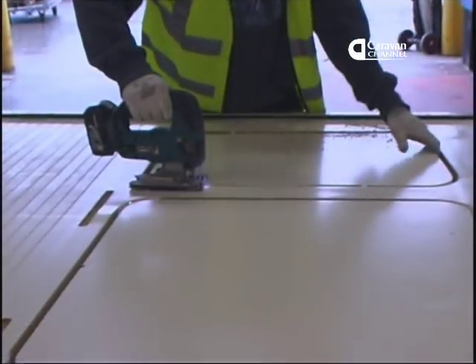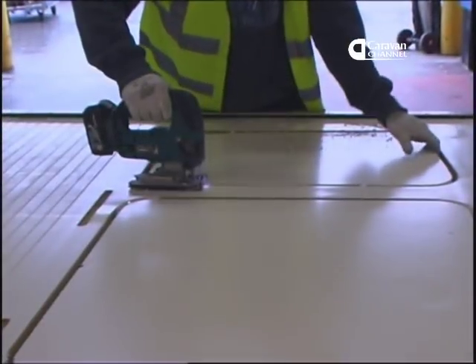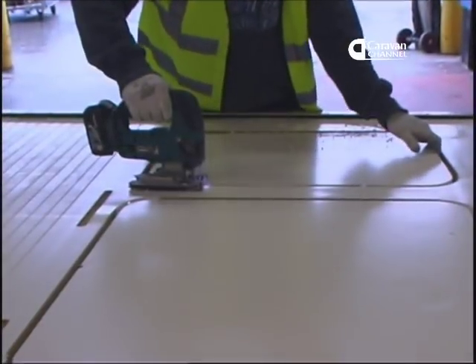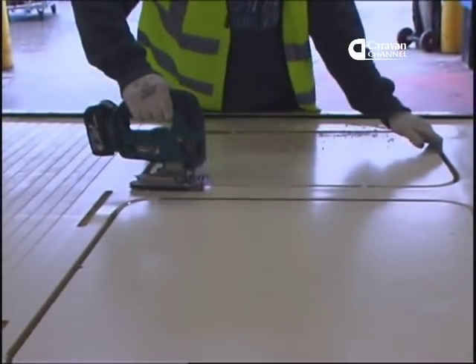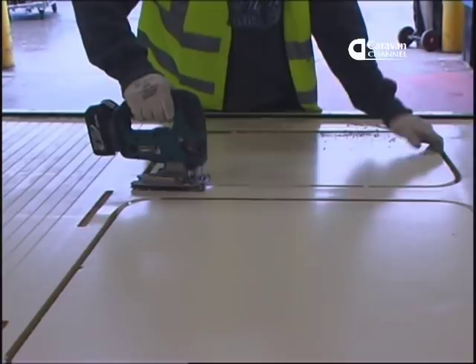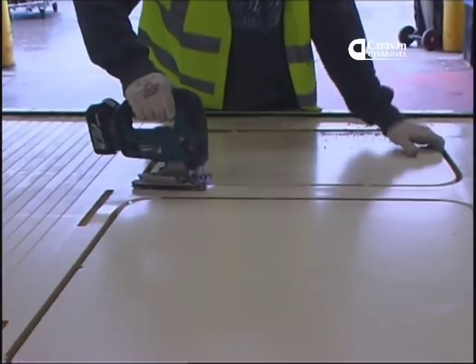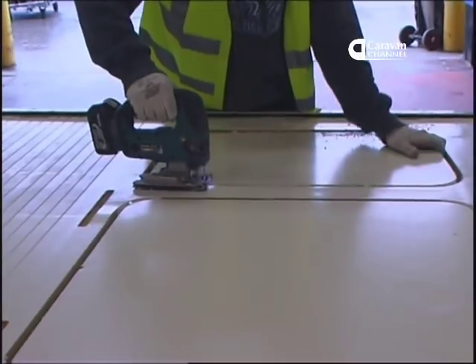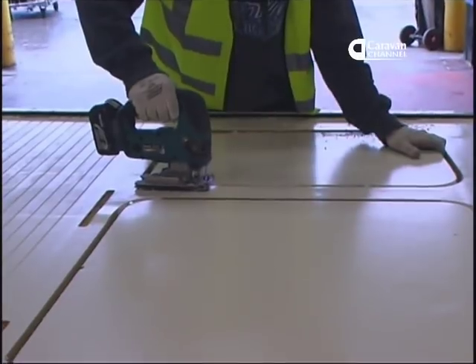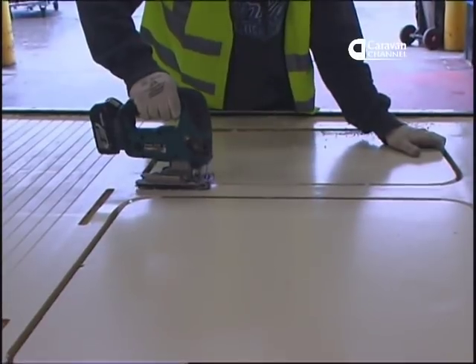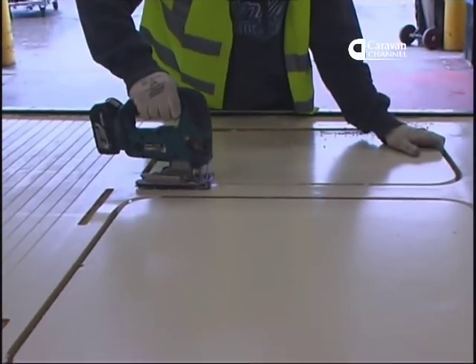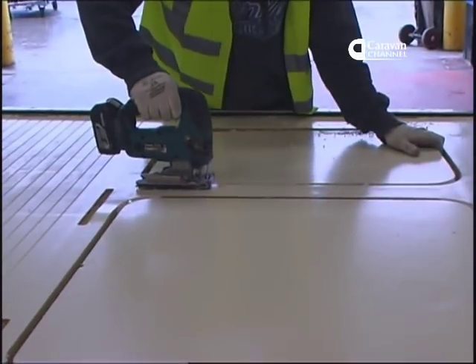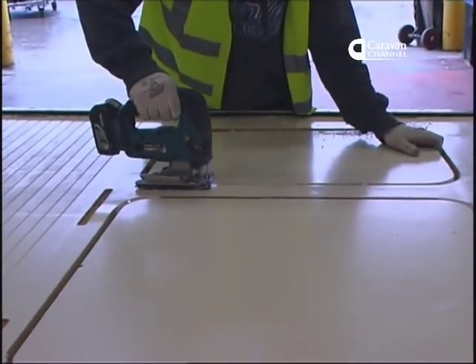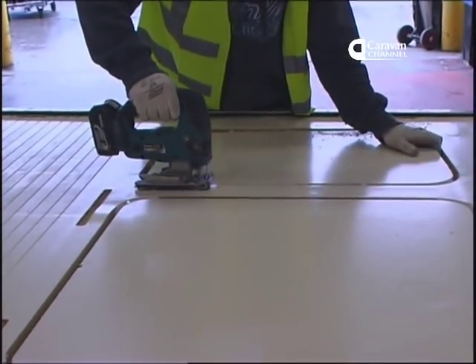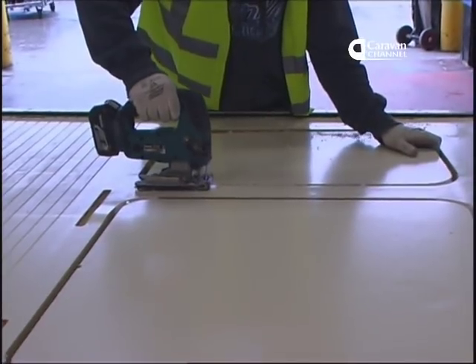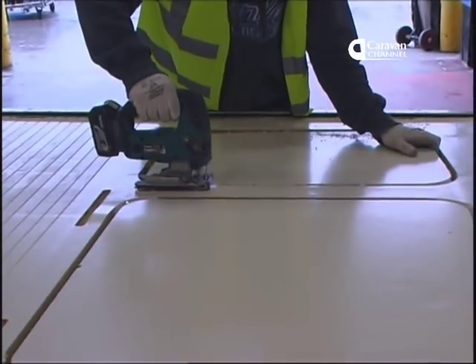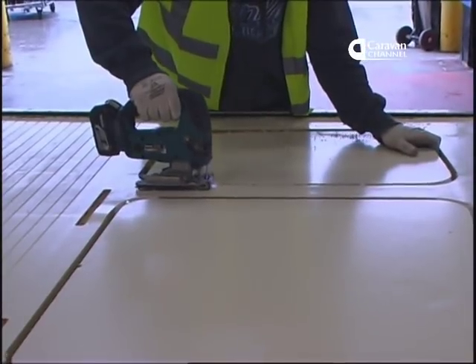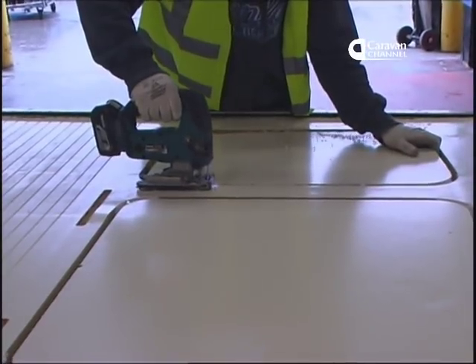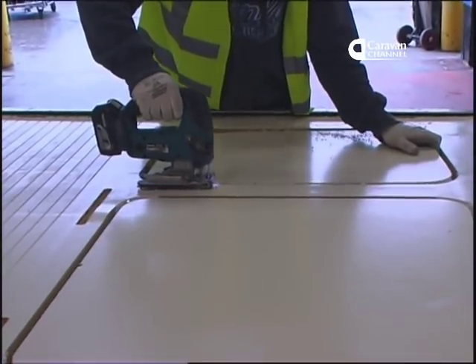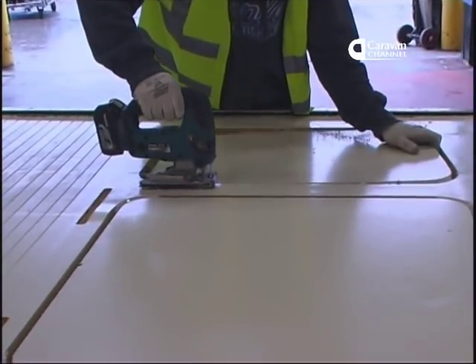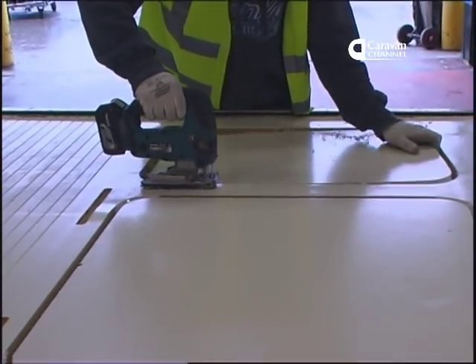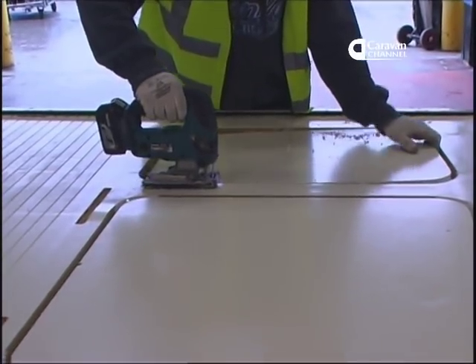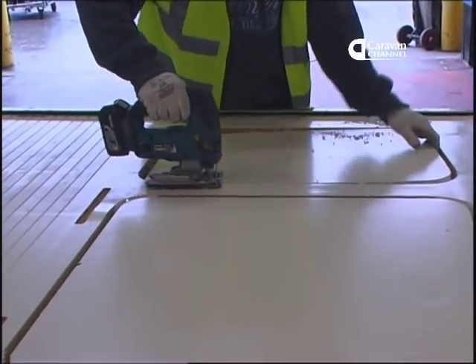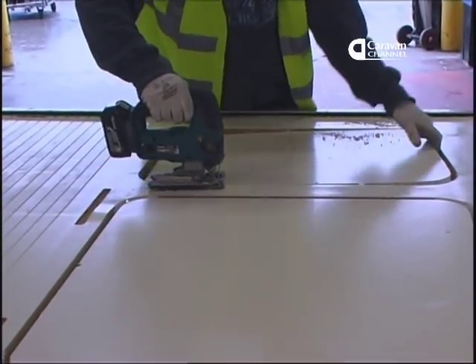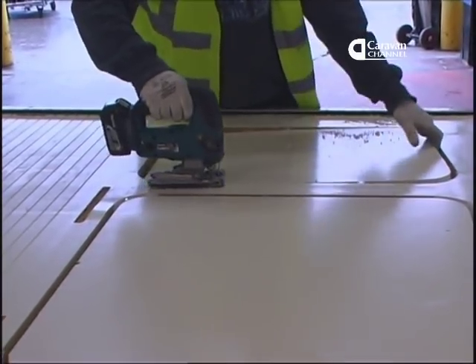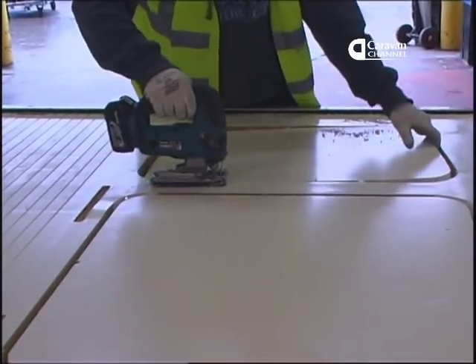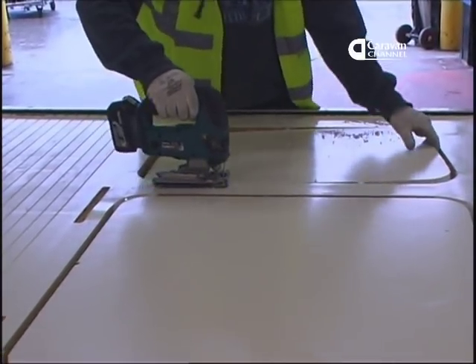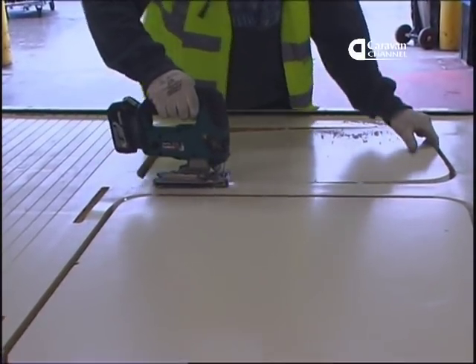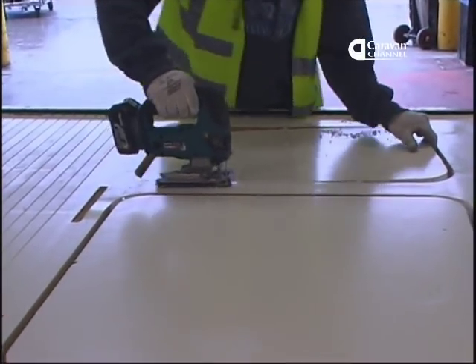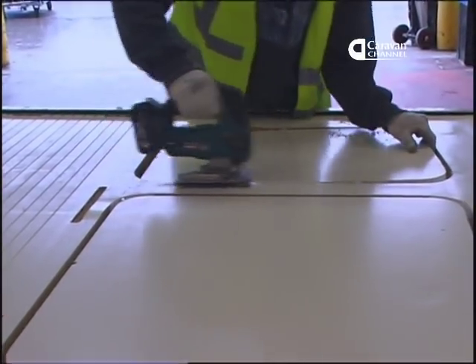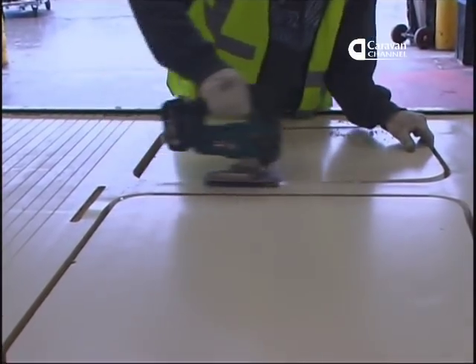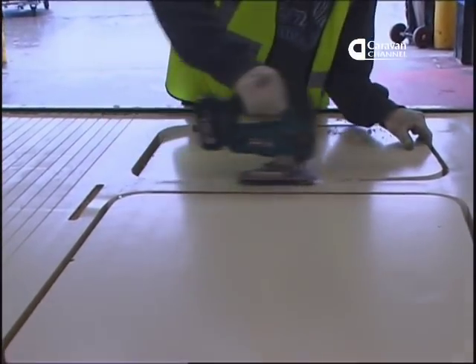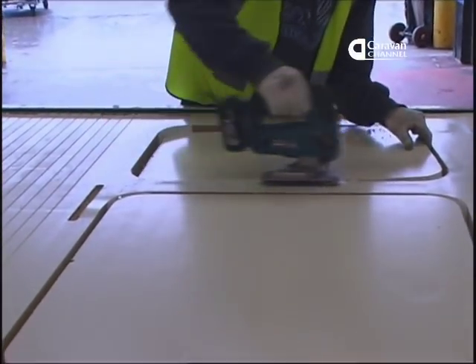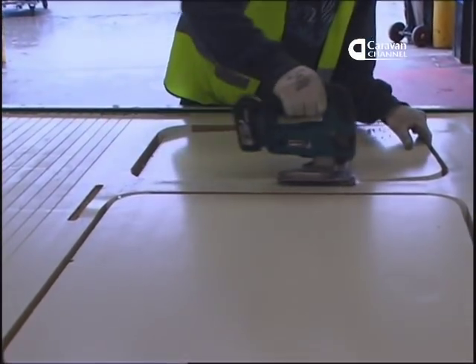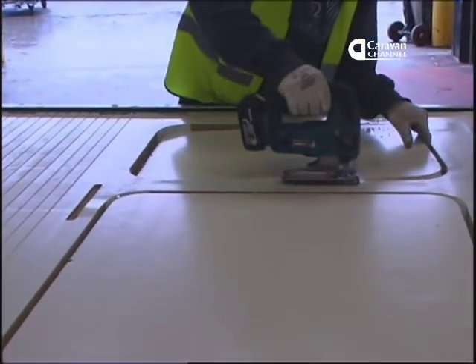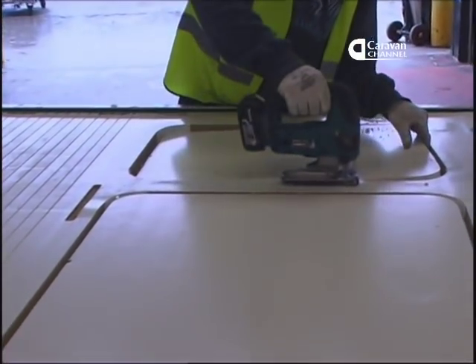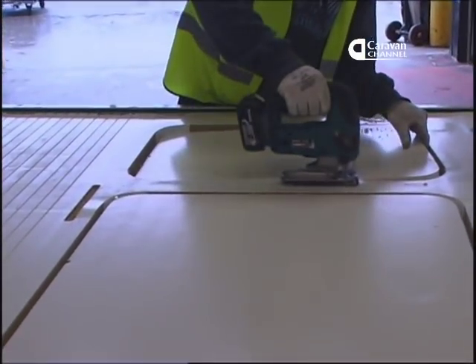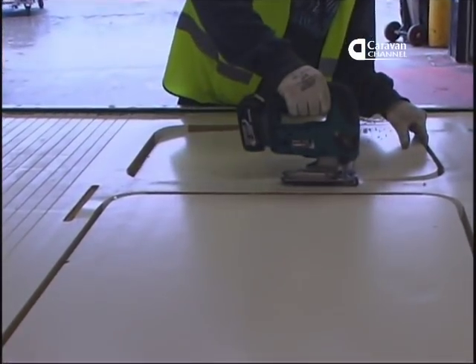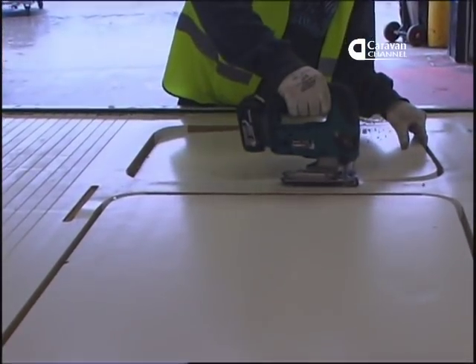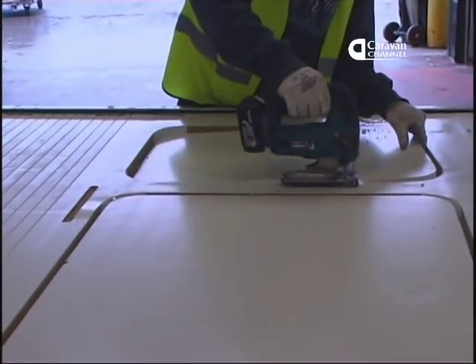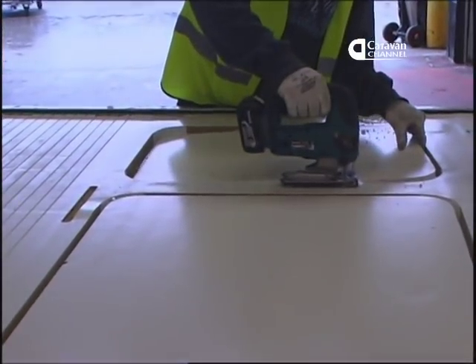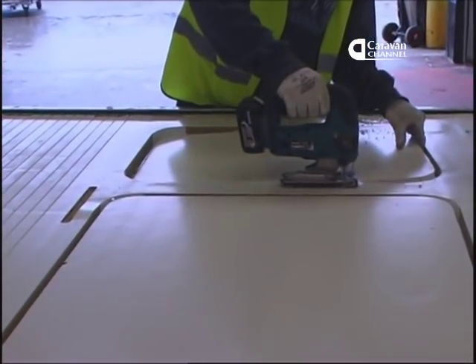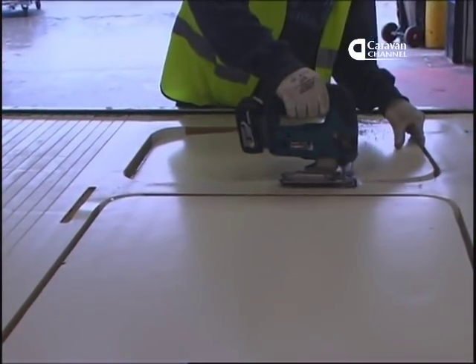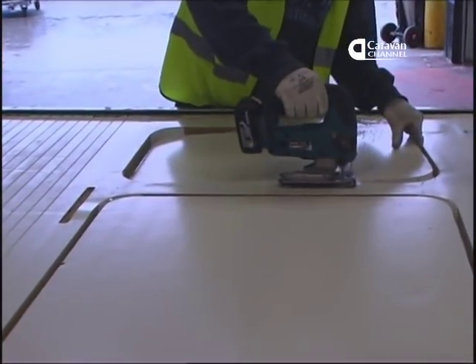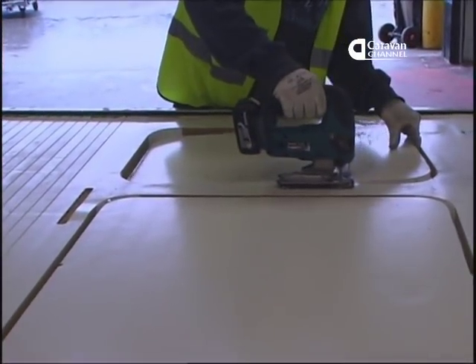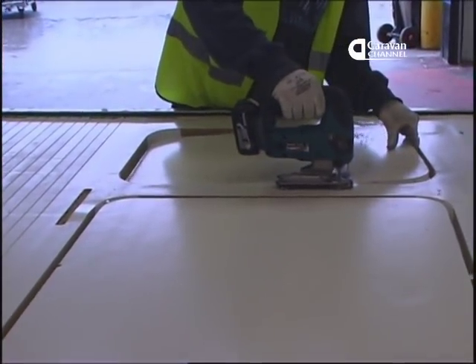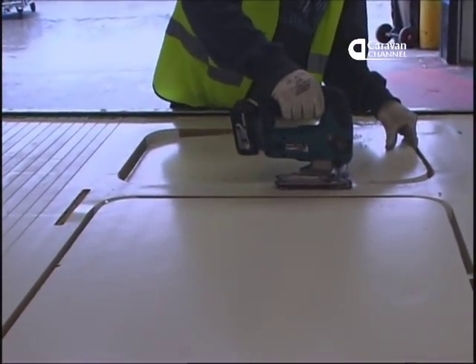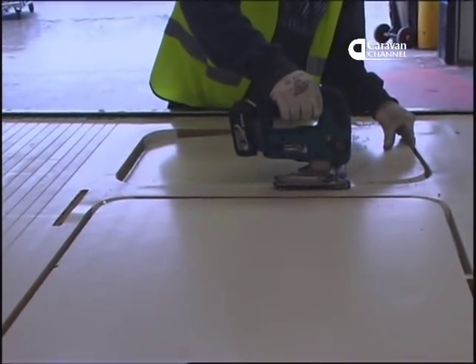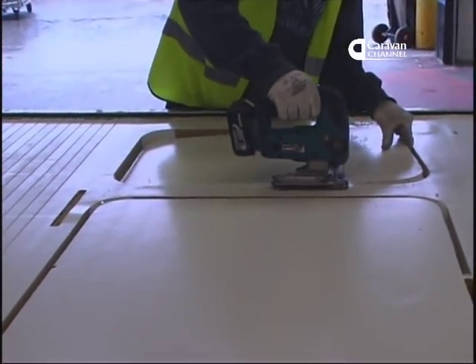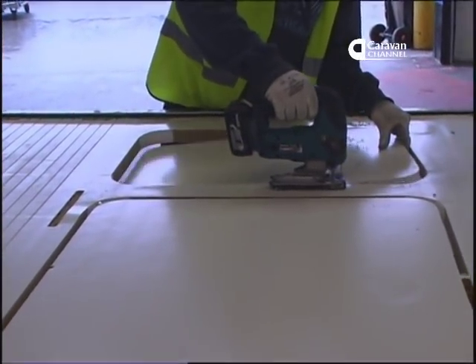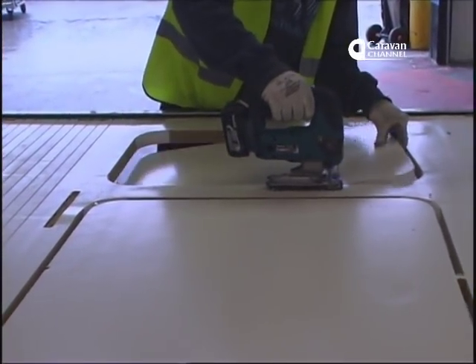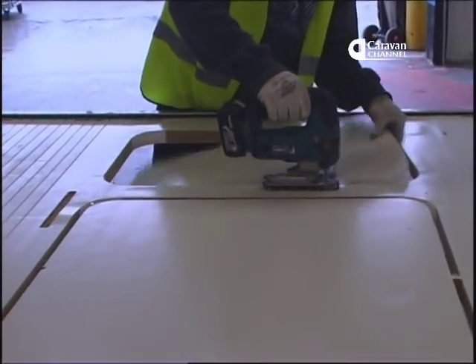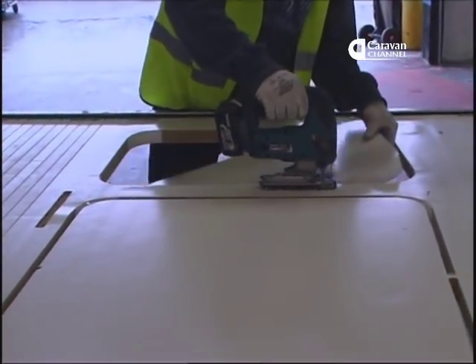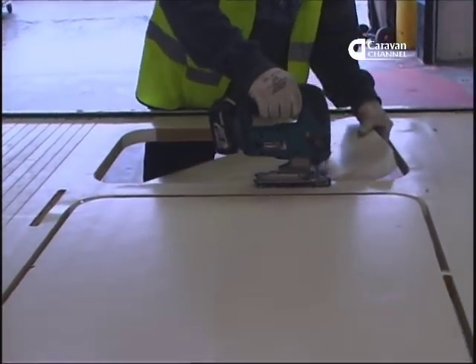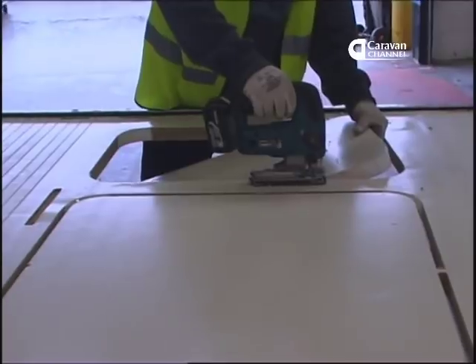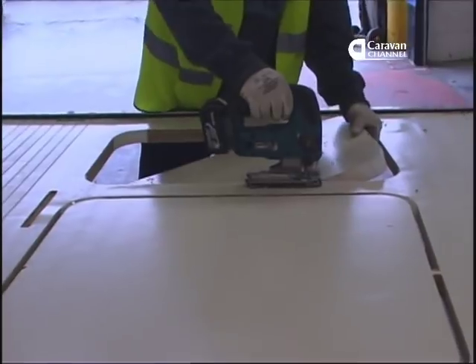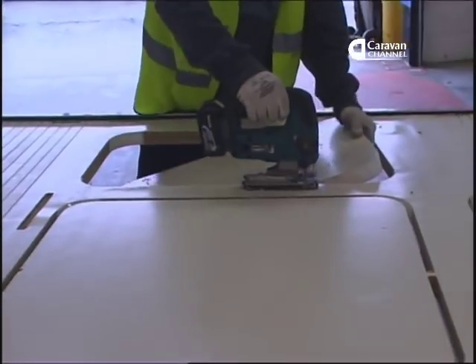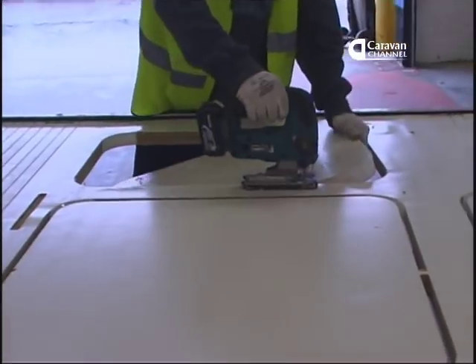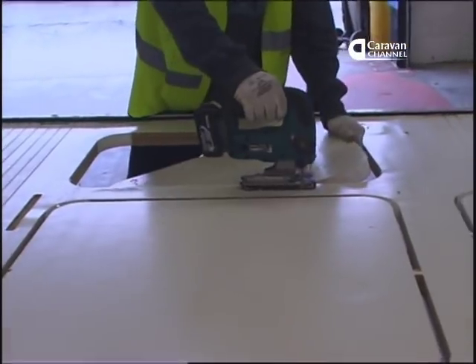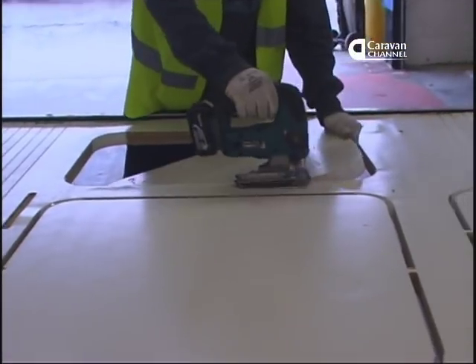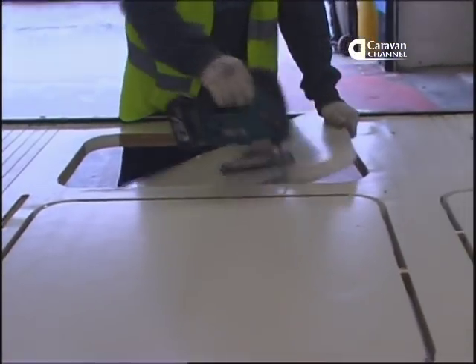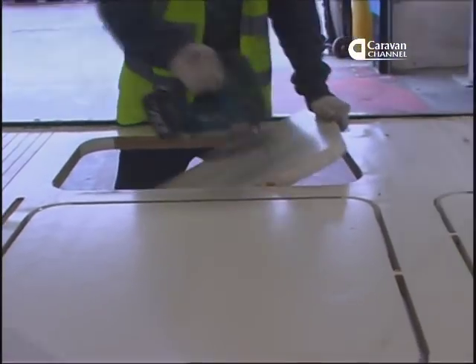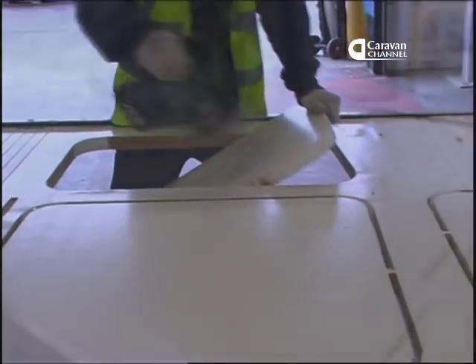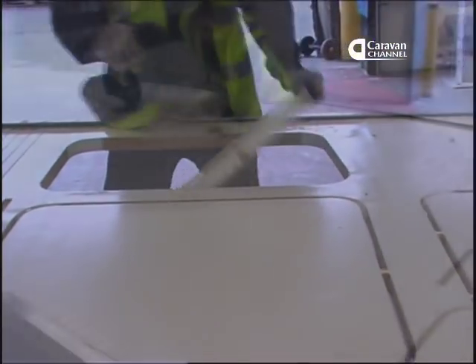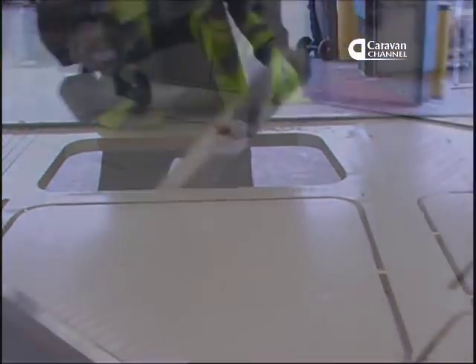The apertures, like roof lights, are now finally taken out, with operators just cutting through the tags left by the router.